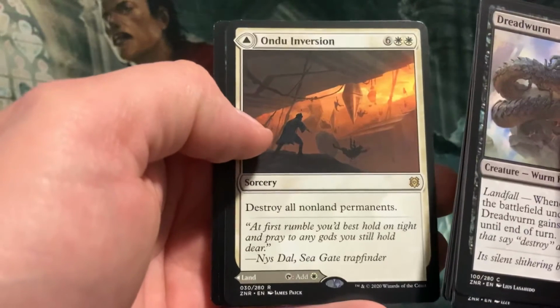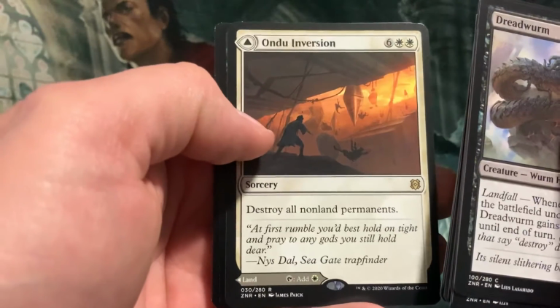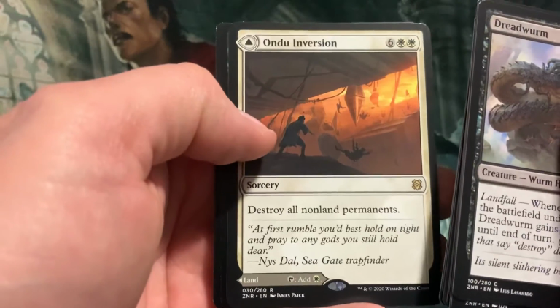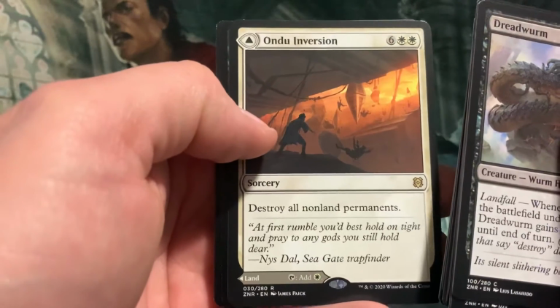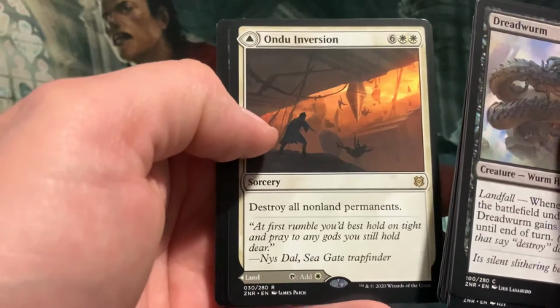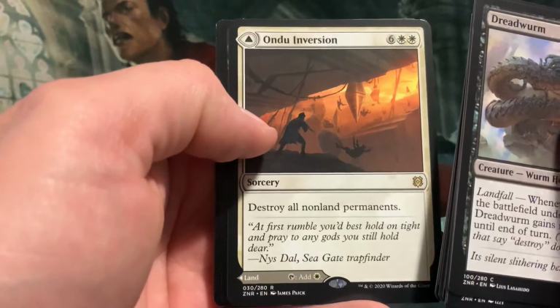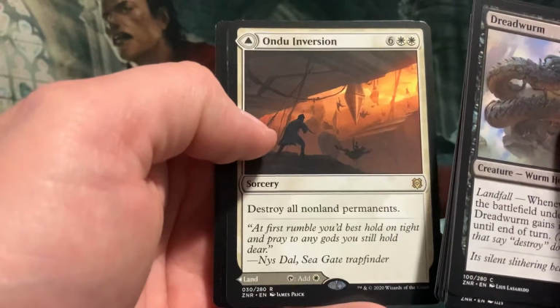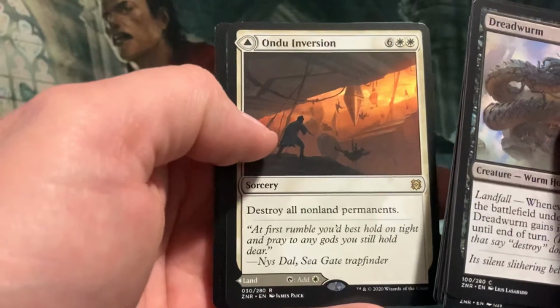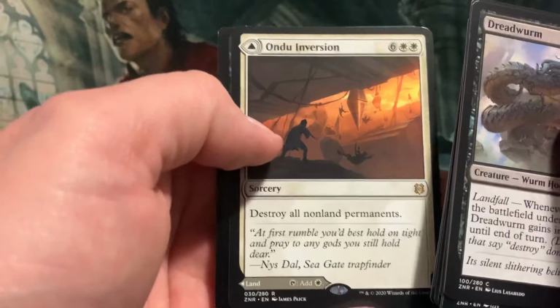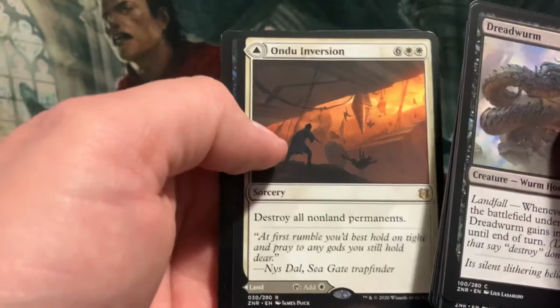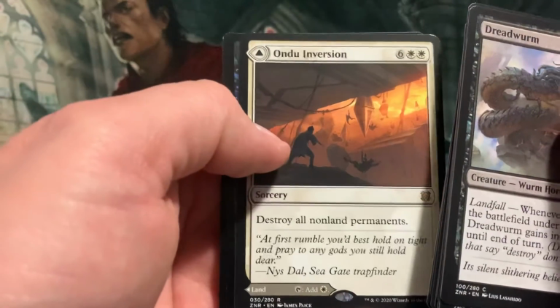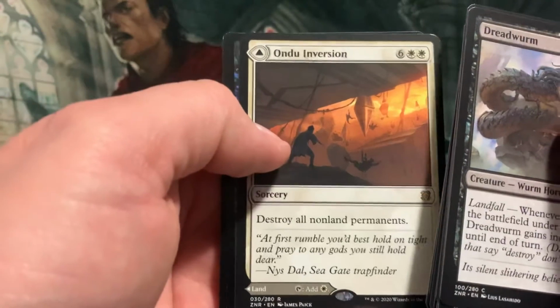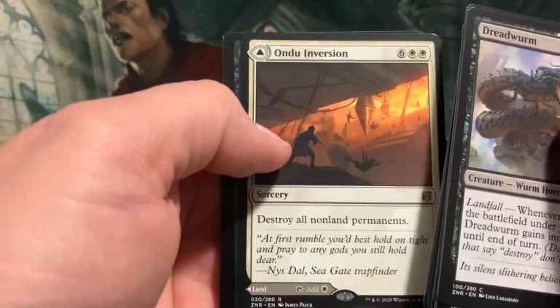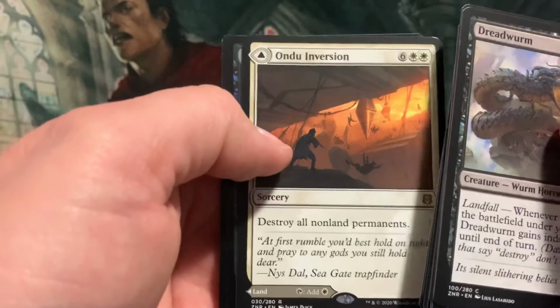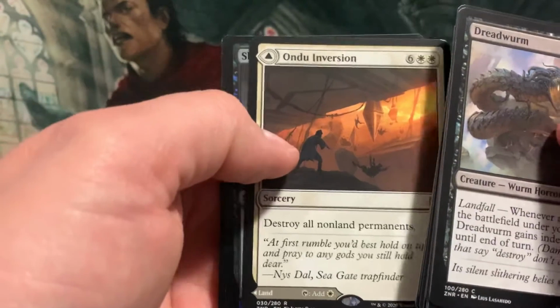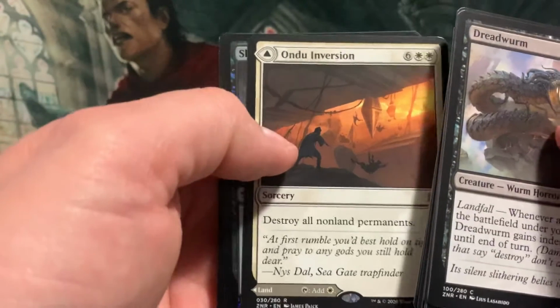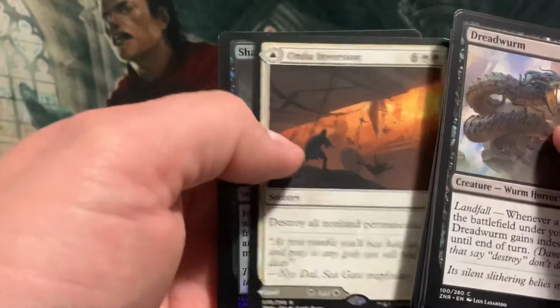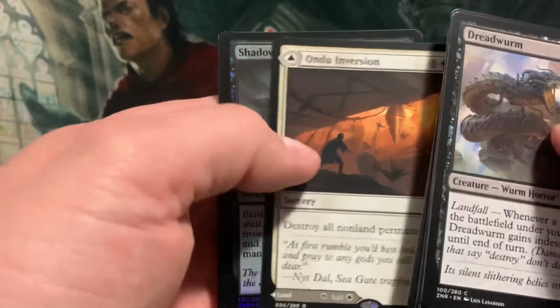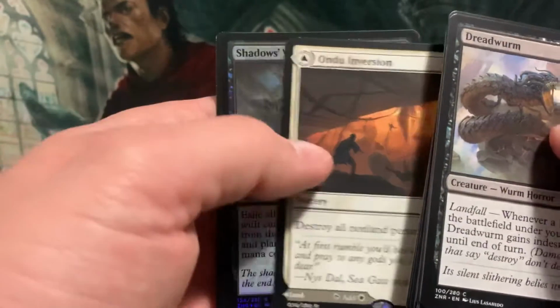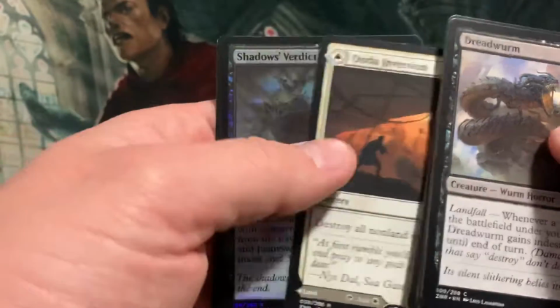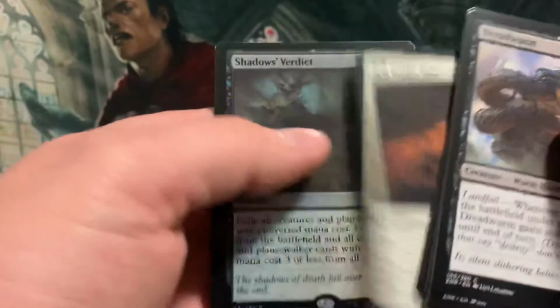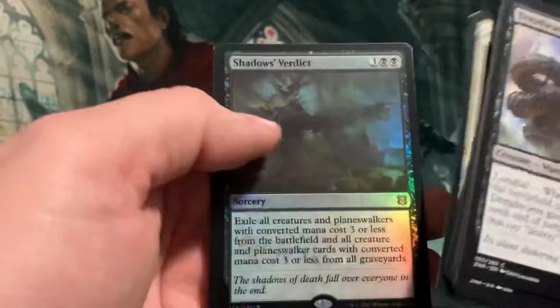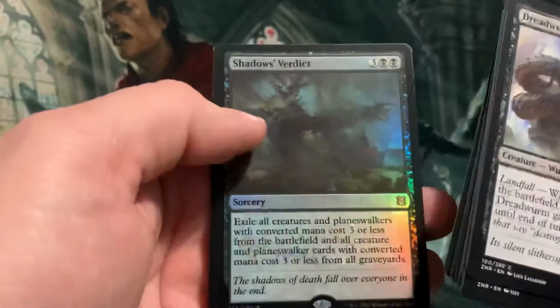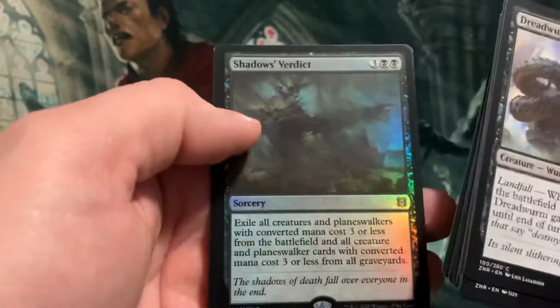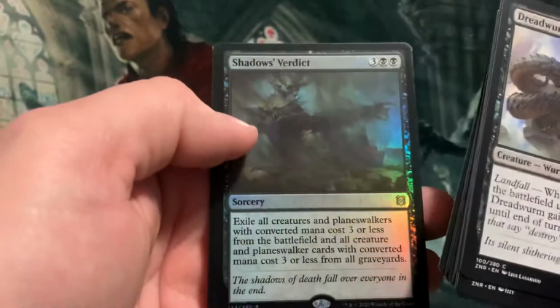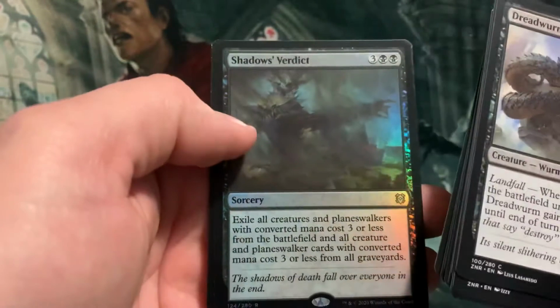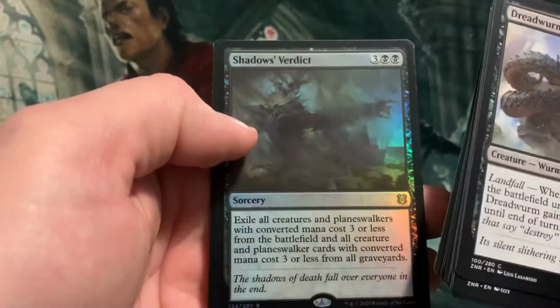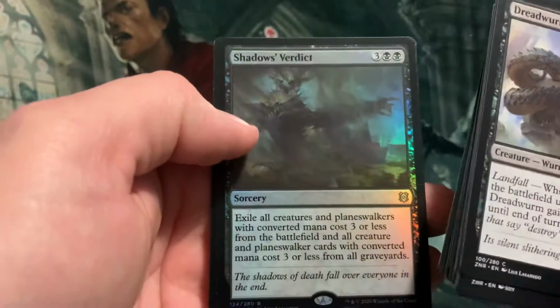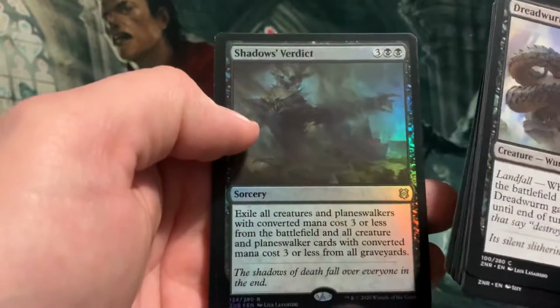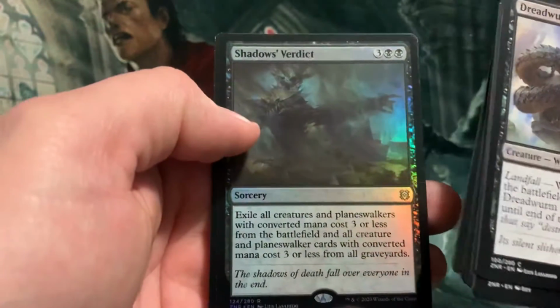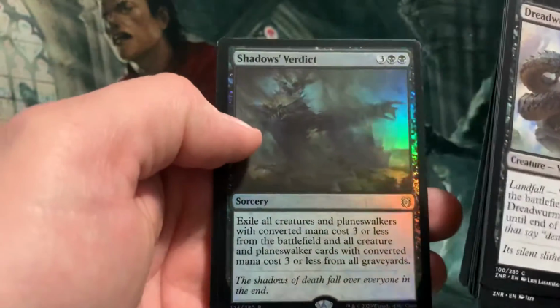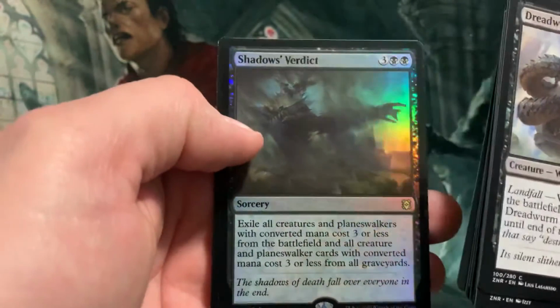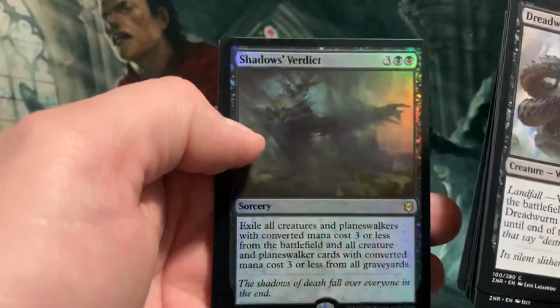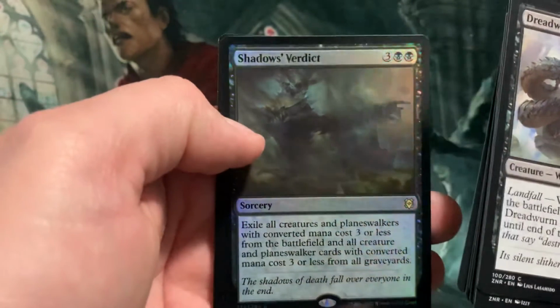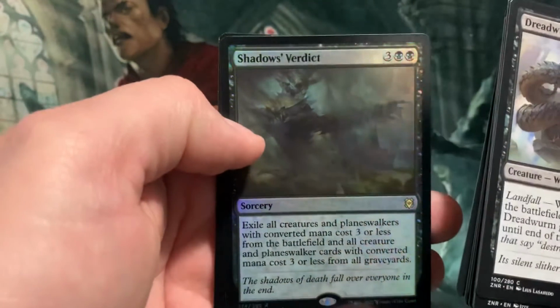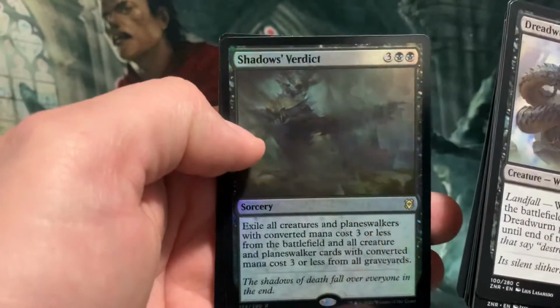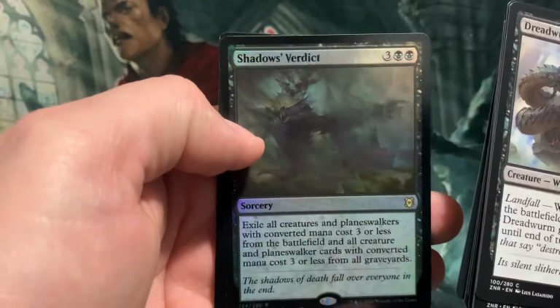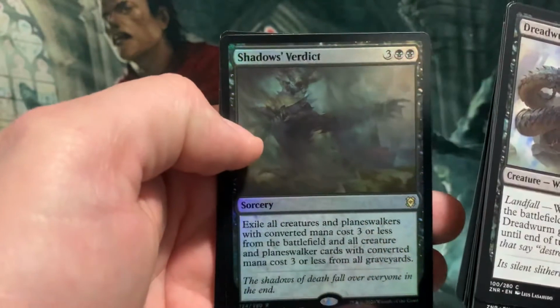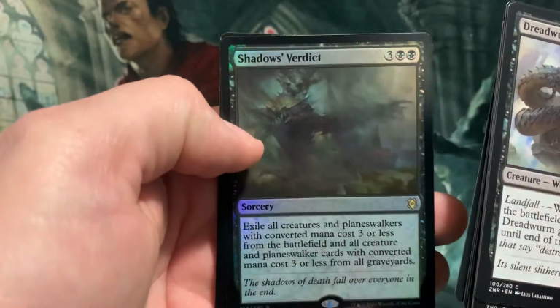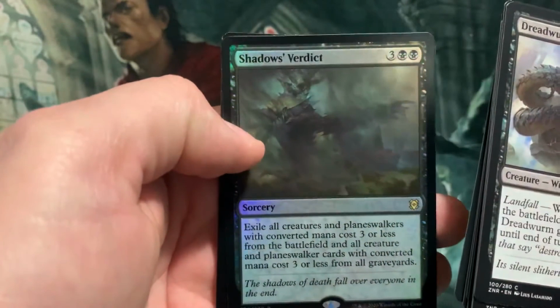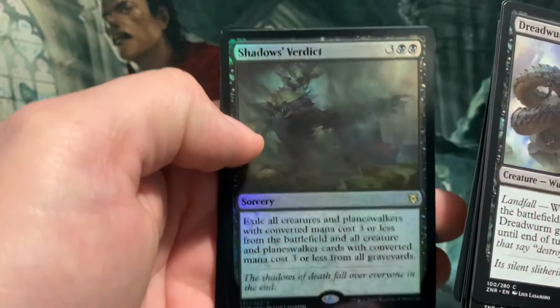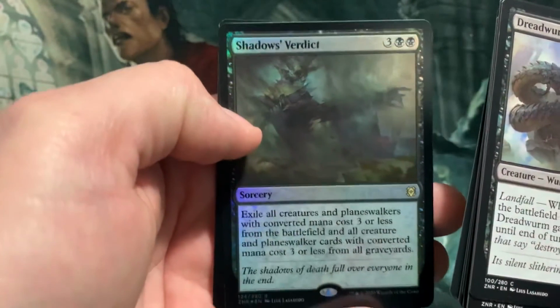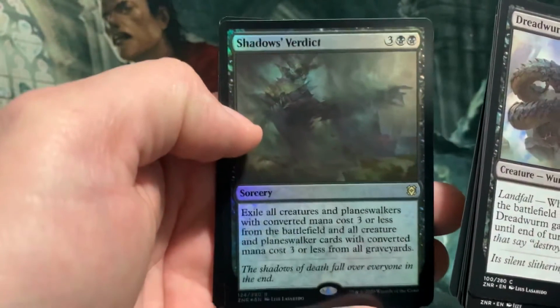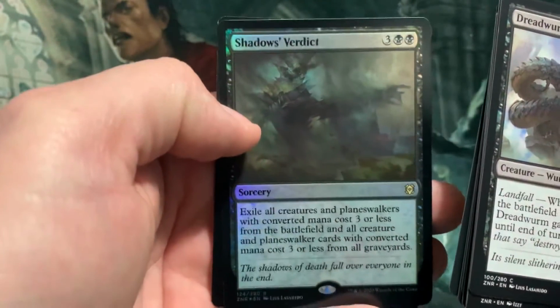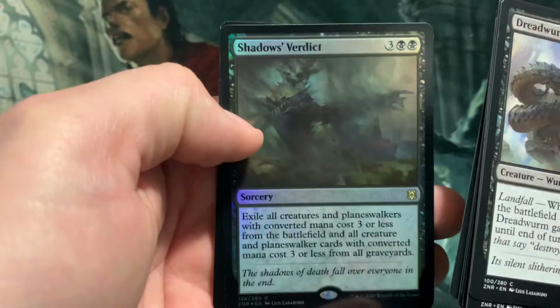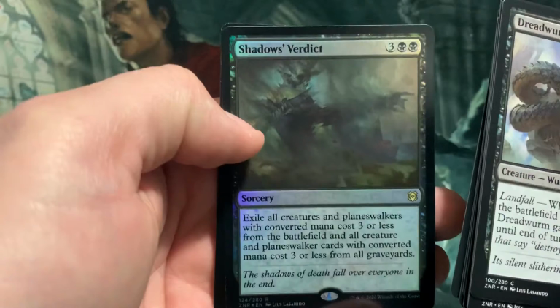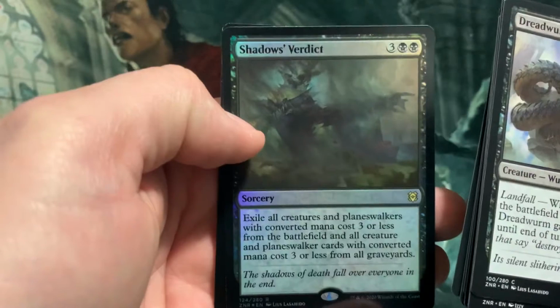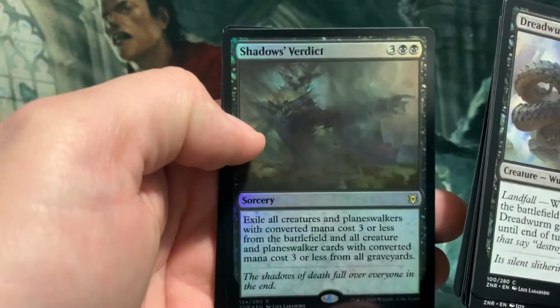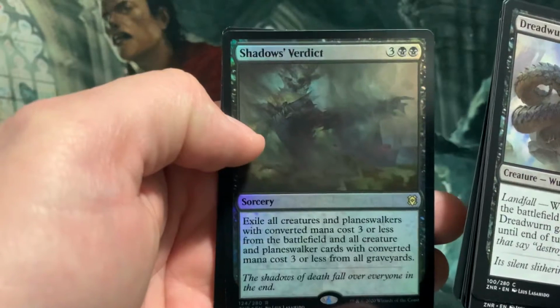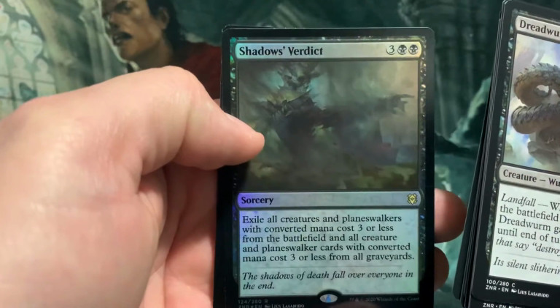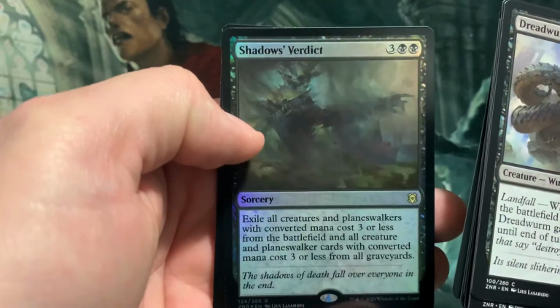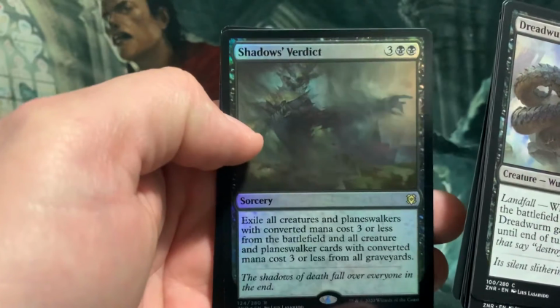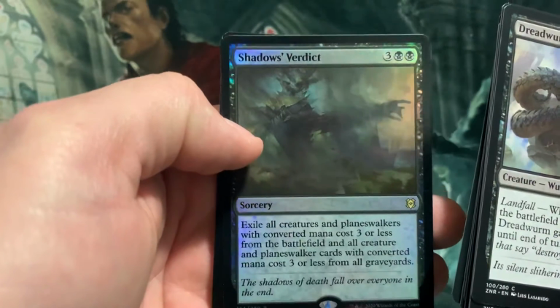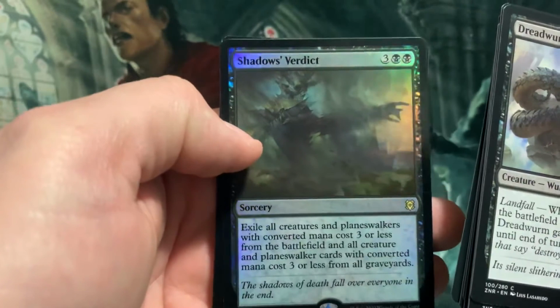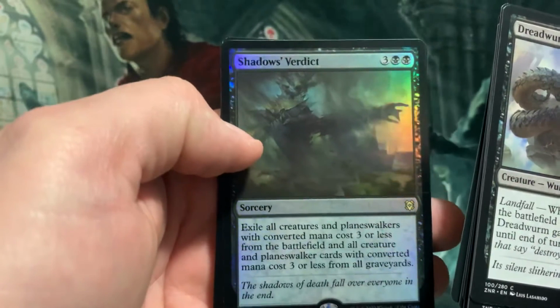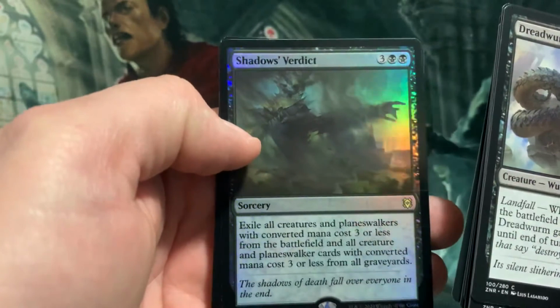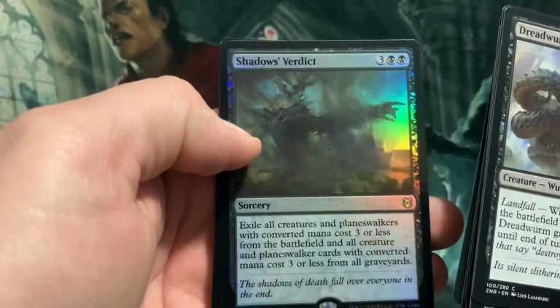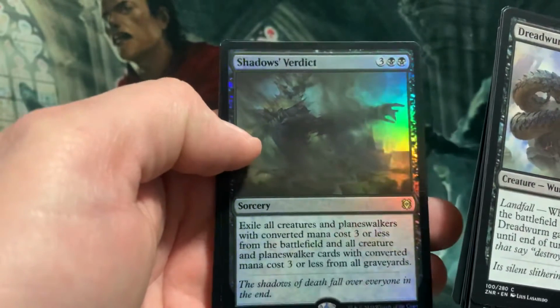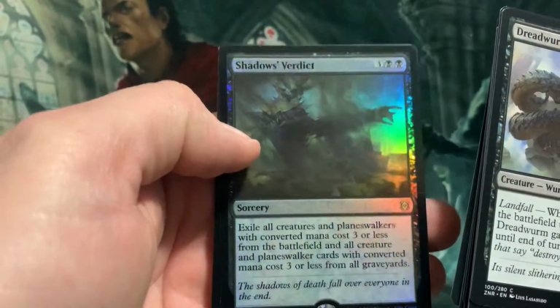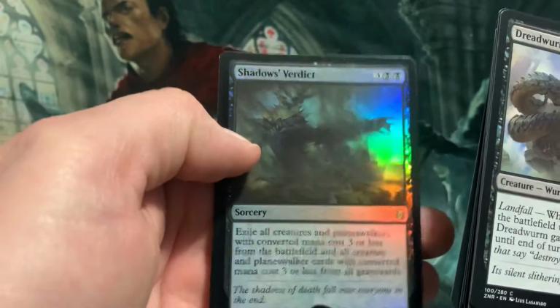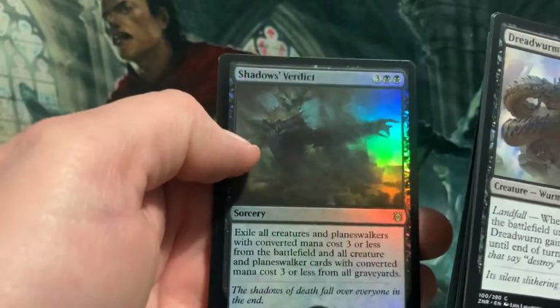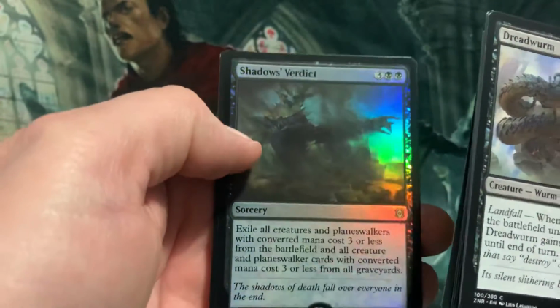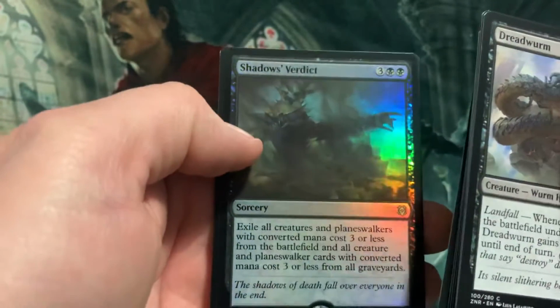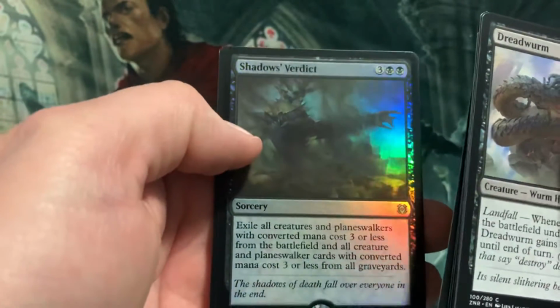Undo, Inversion. Ooh, Shadows Verdict — Foil!